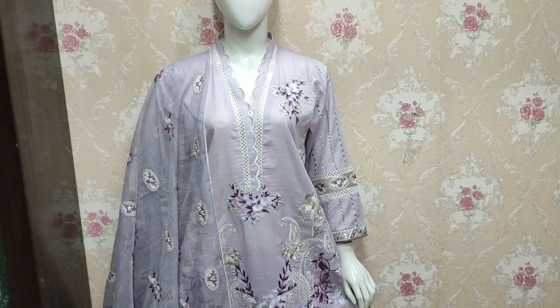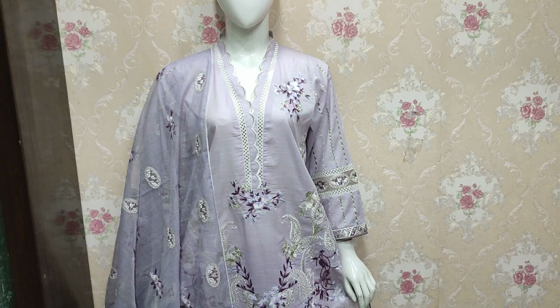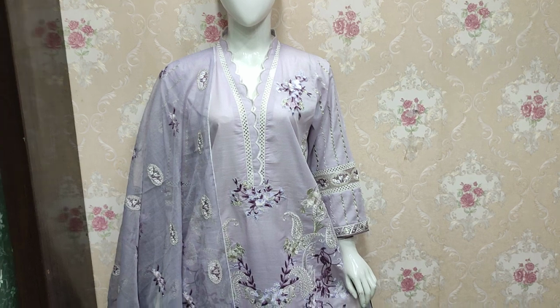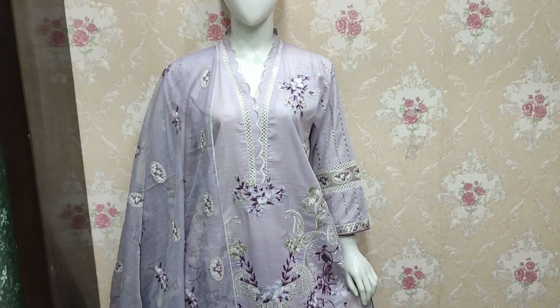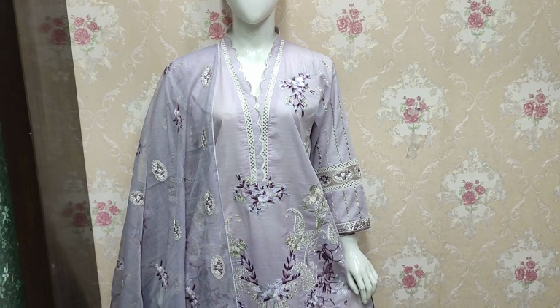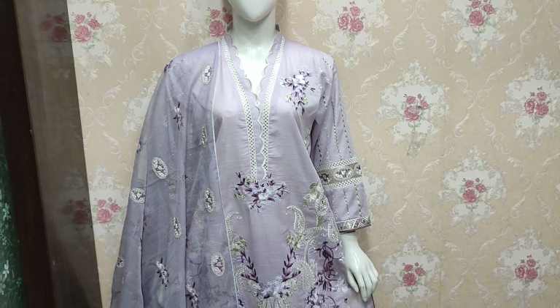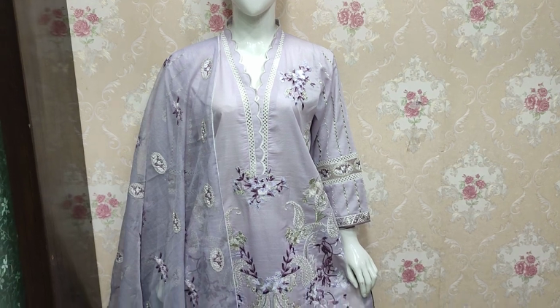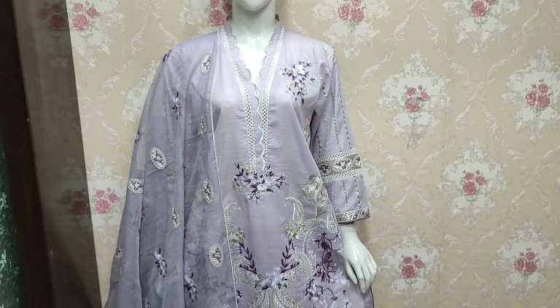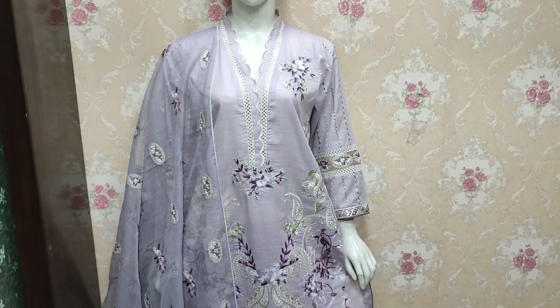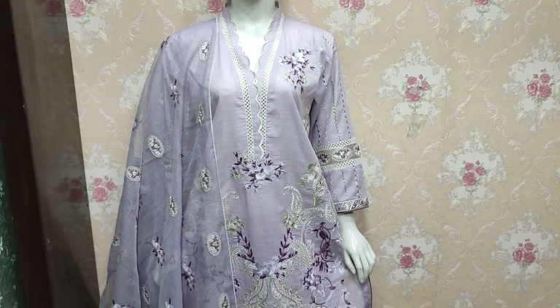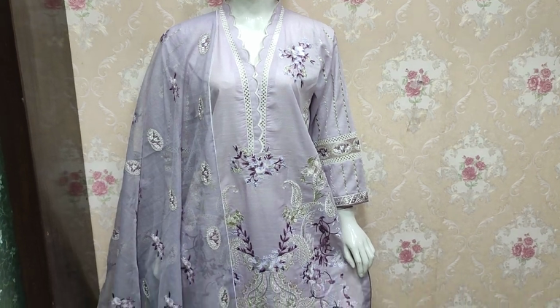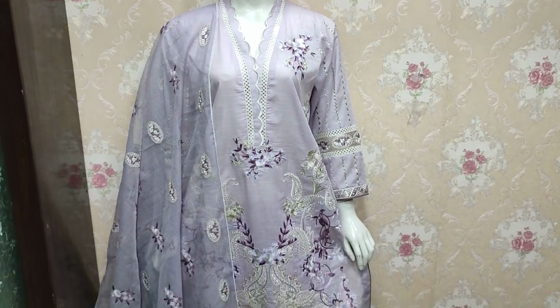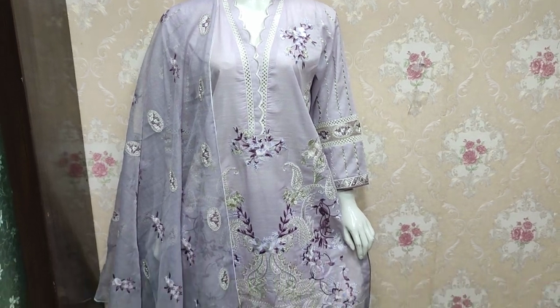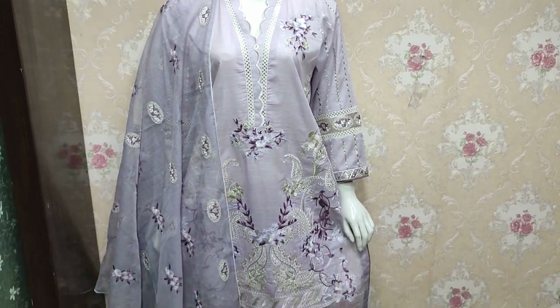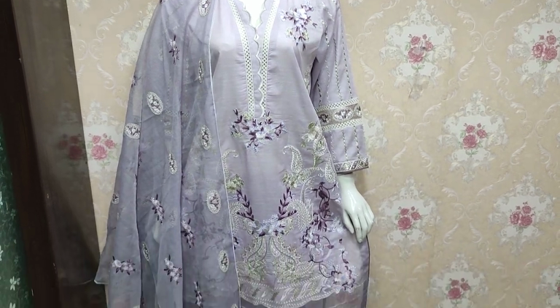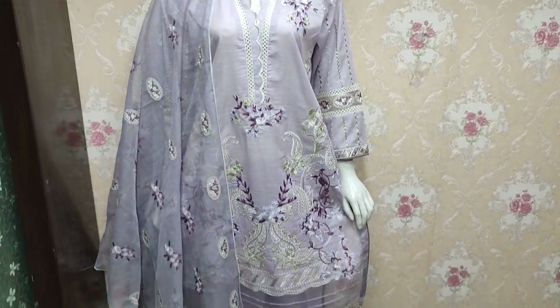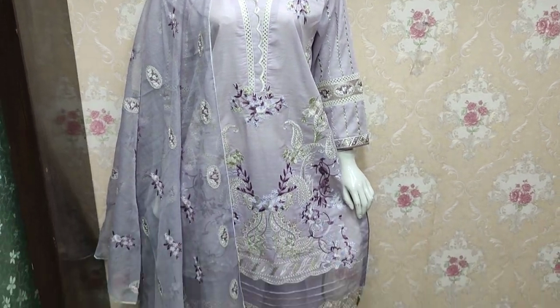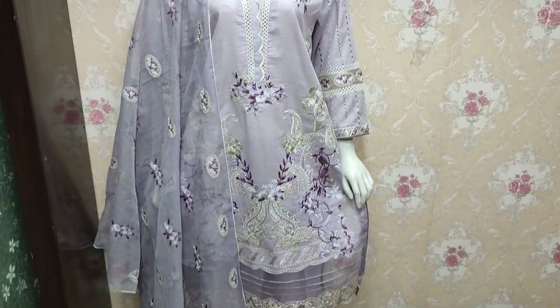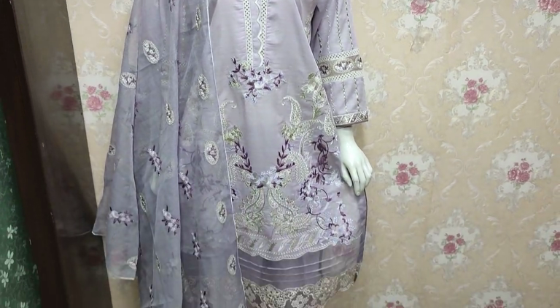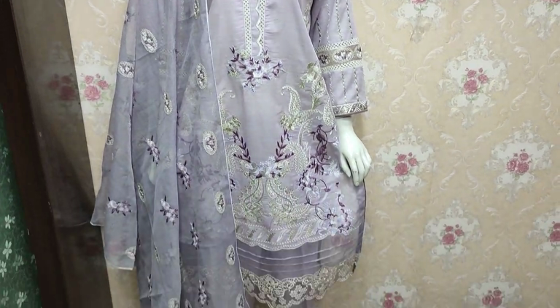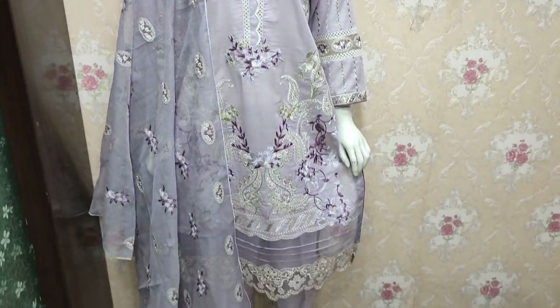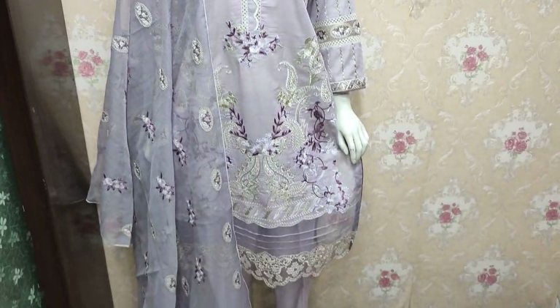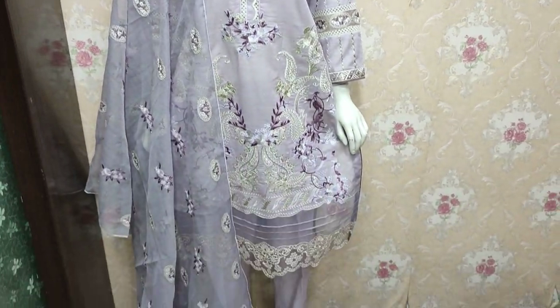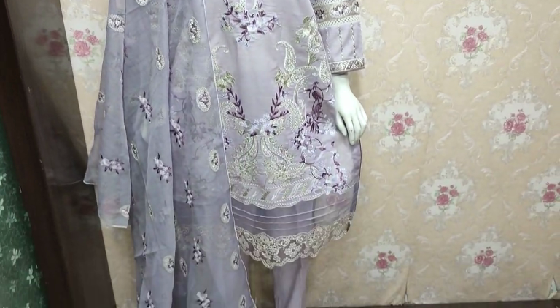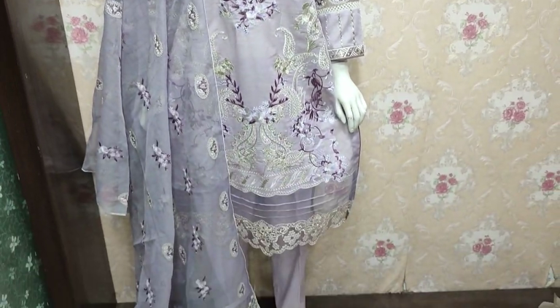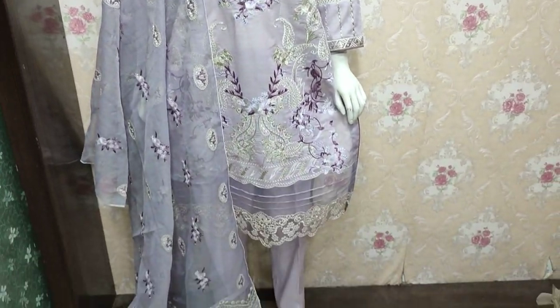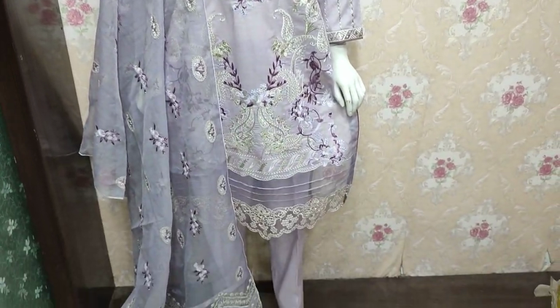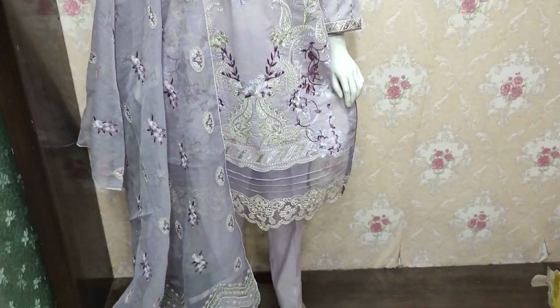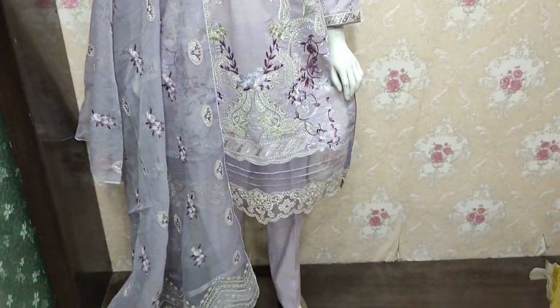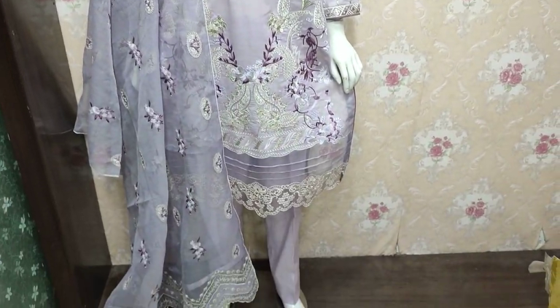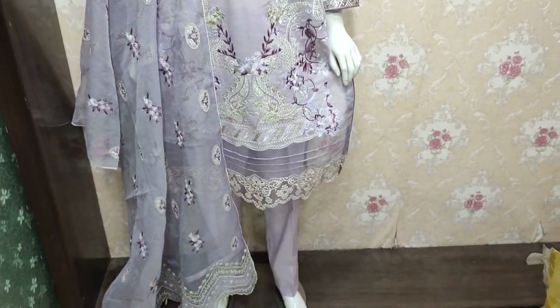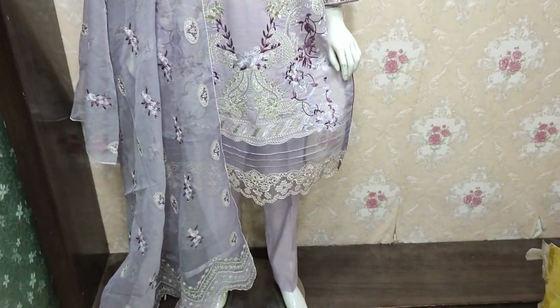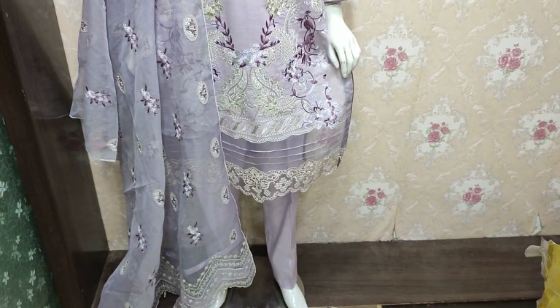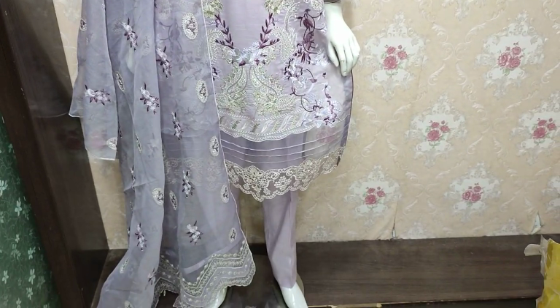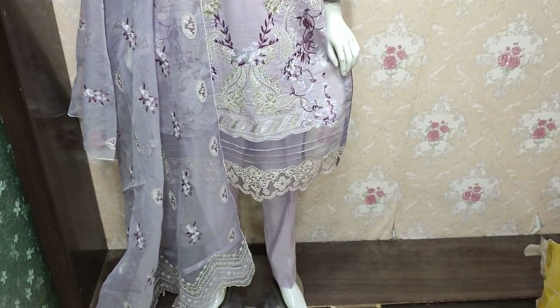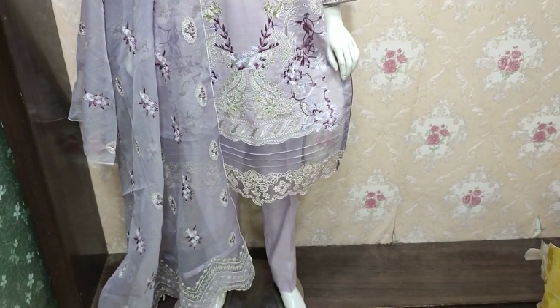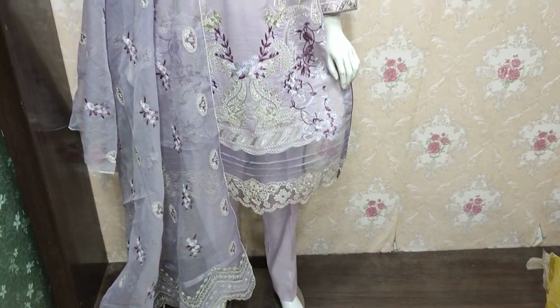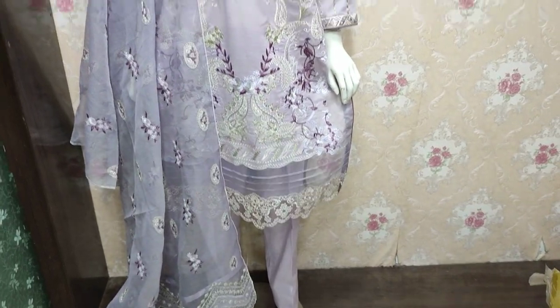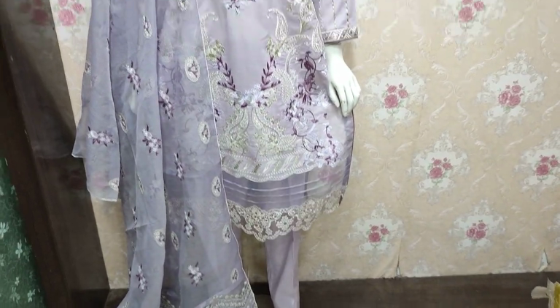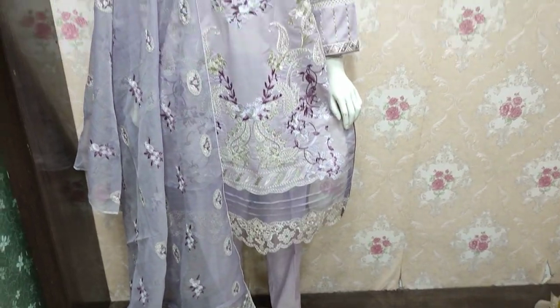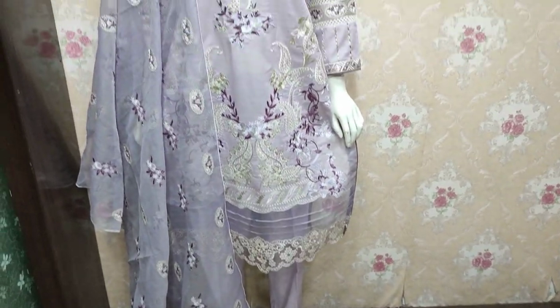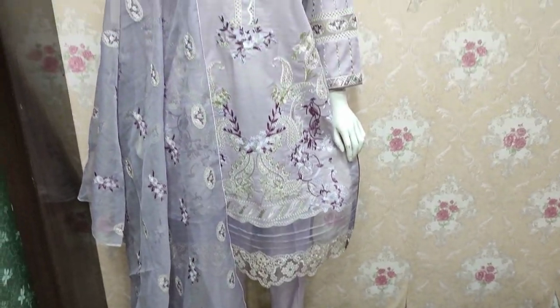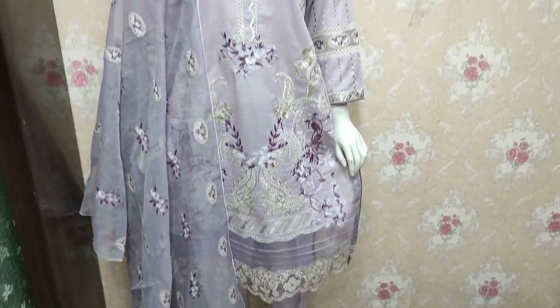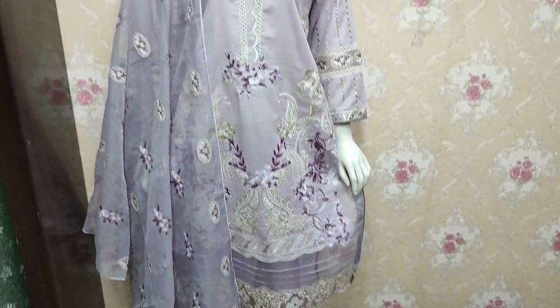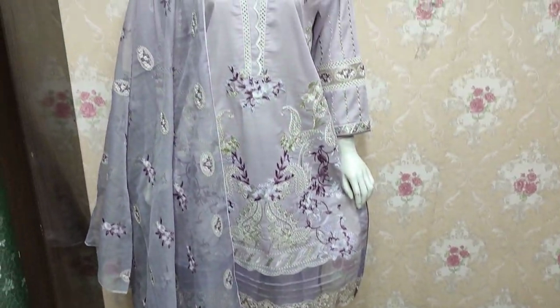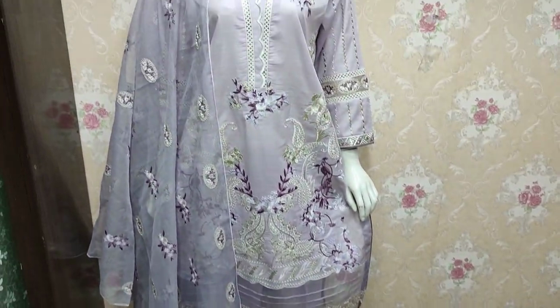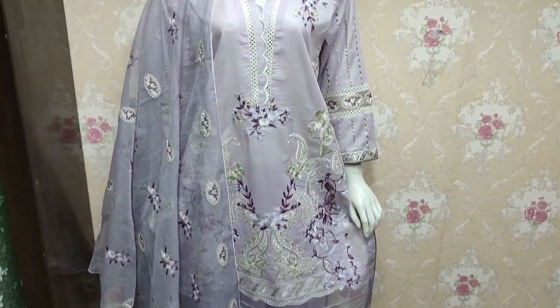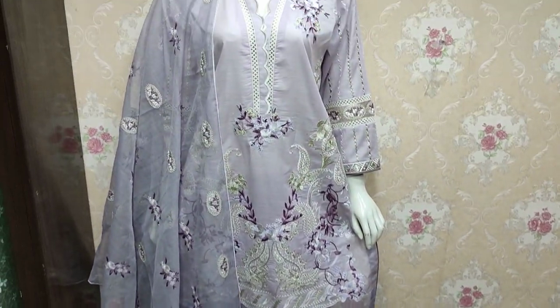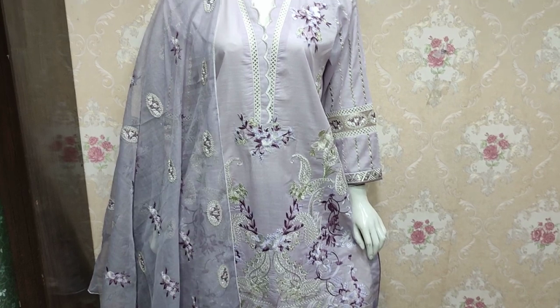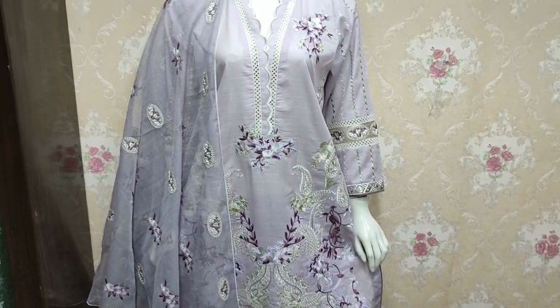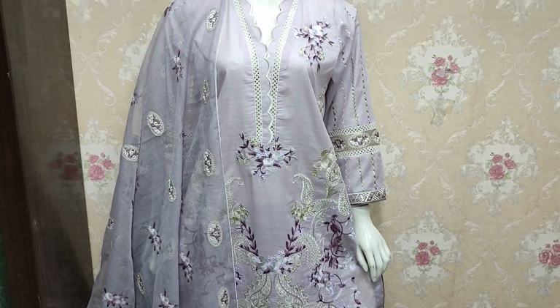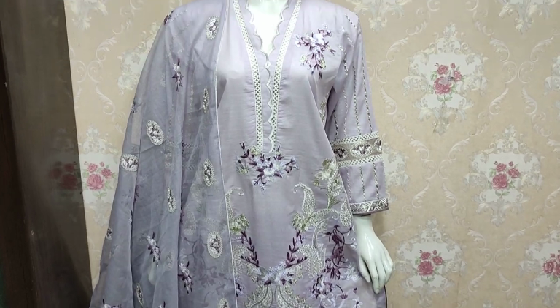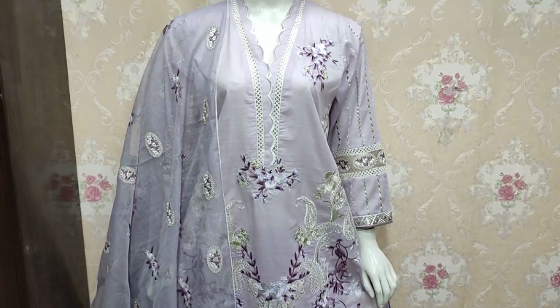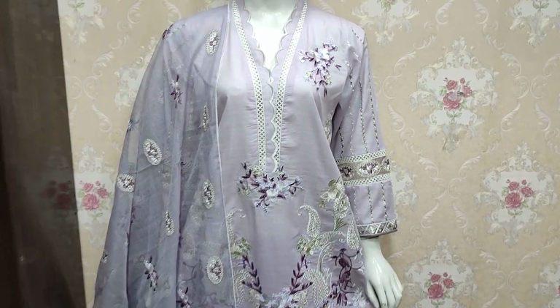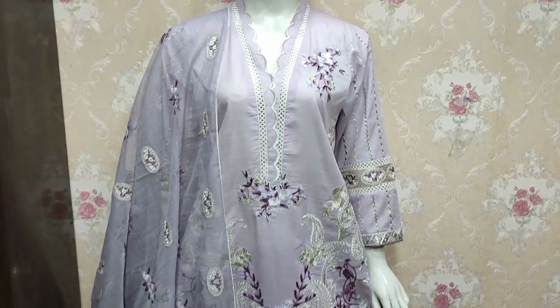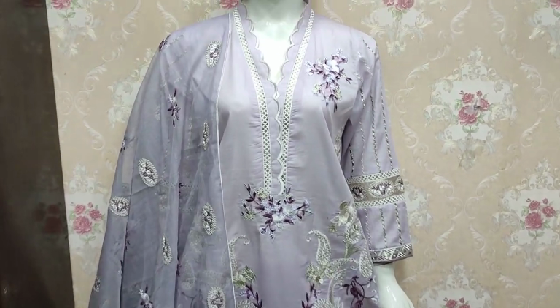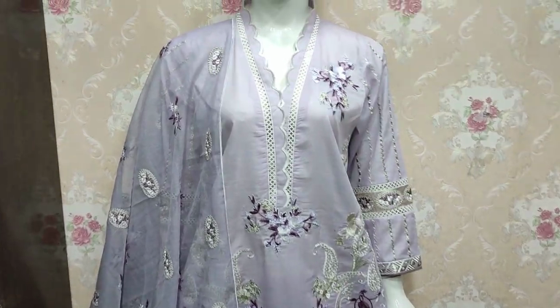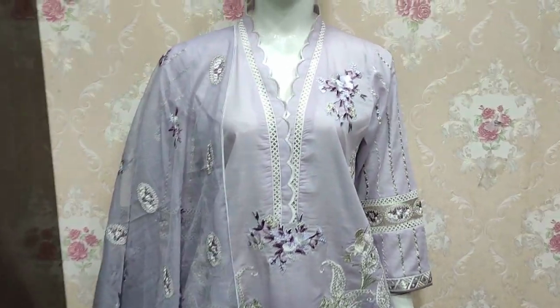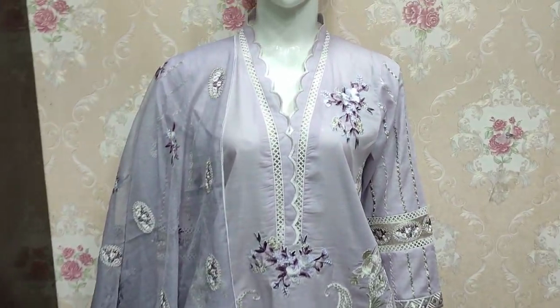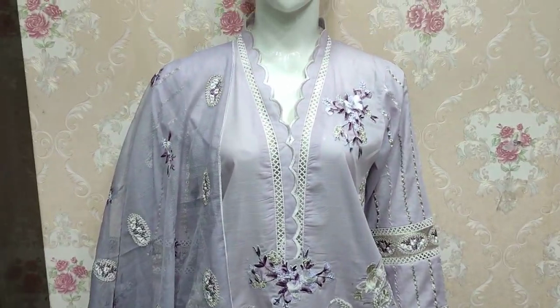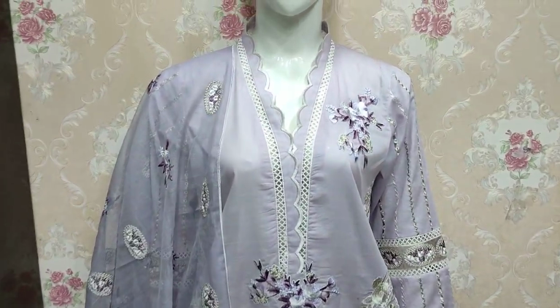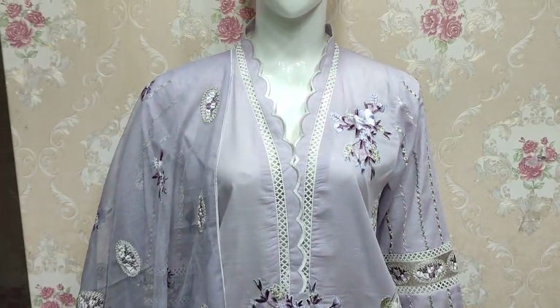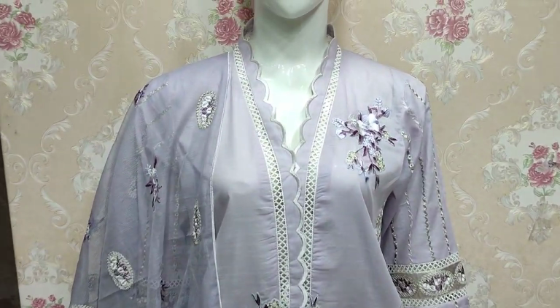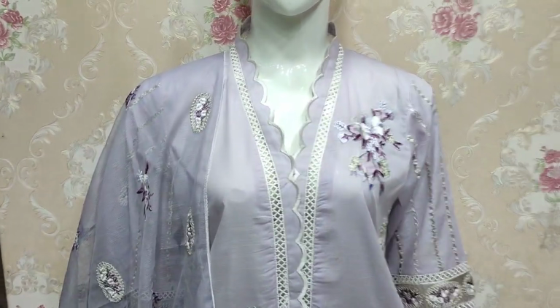Assalamu alaykum everyone, Abdul Qadir here. Sikafat collection — here is a new design of Cotton Prensi.